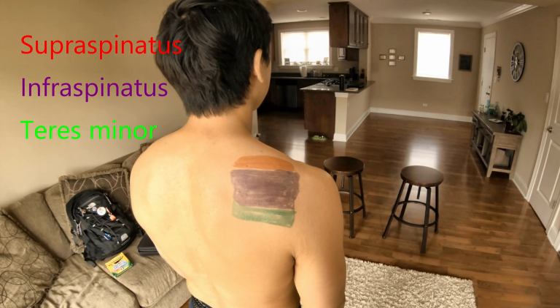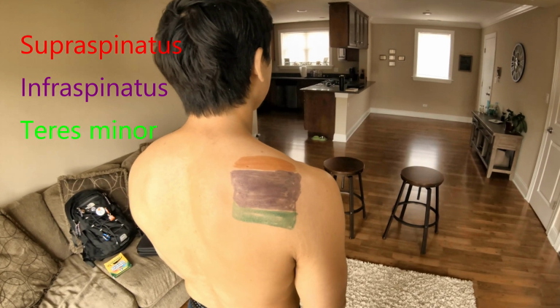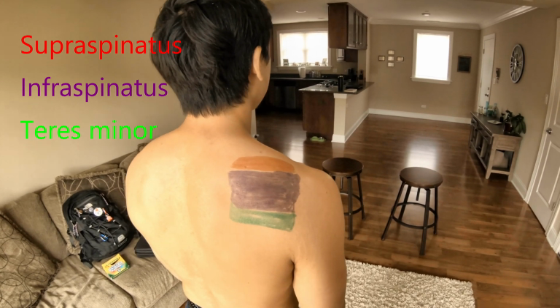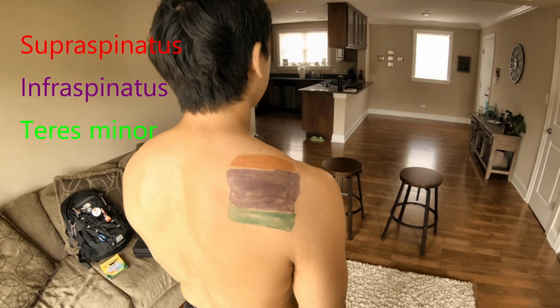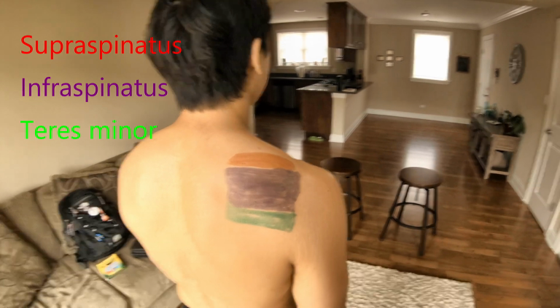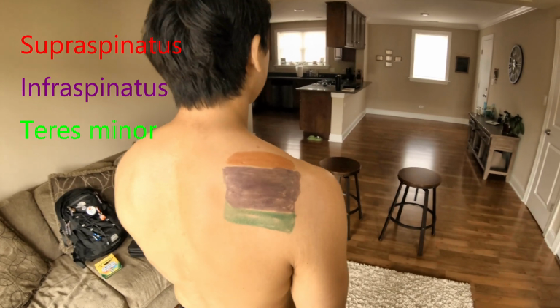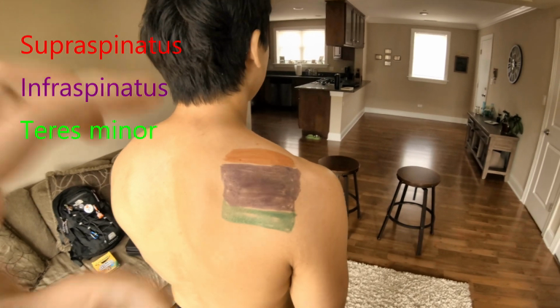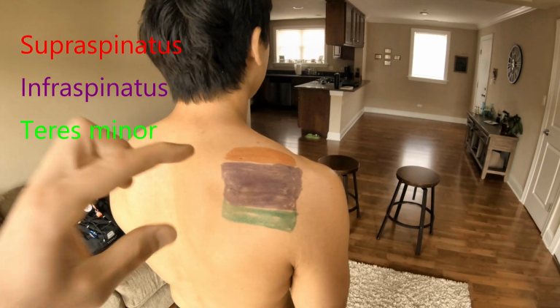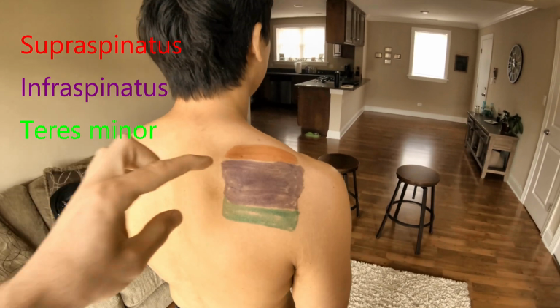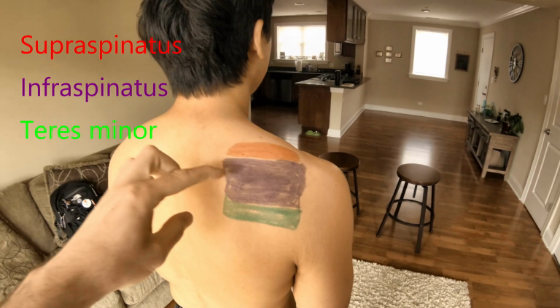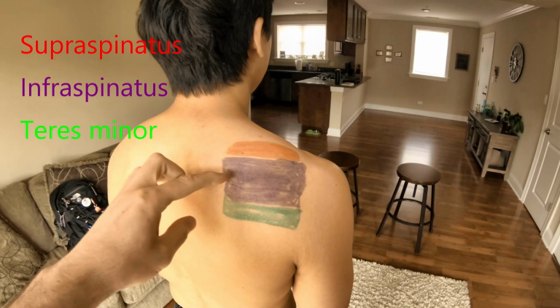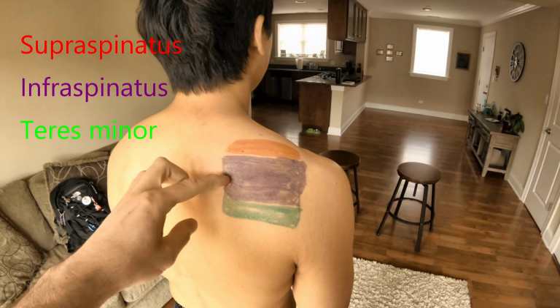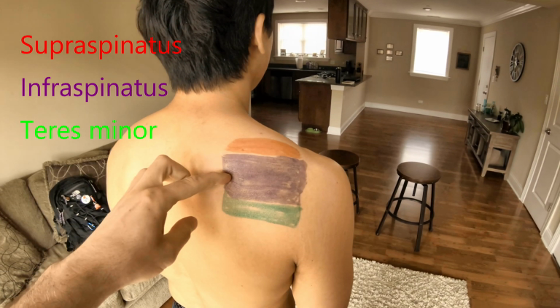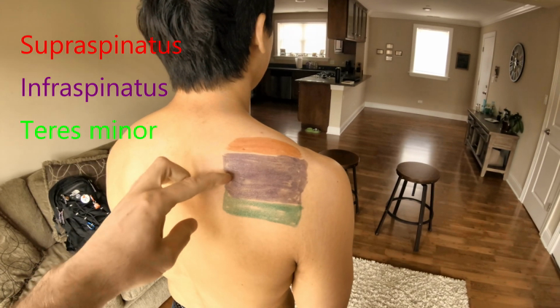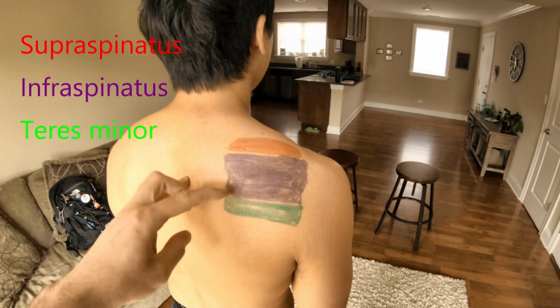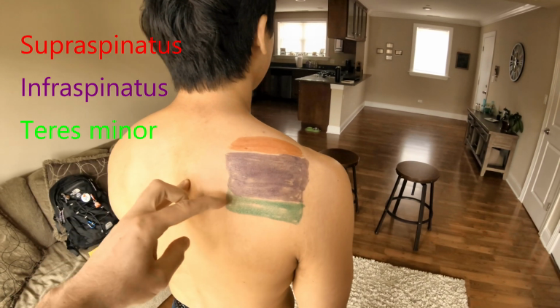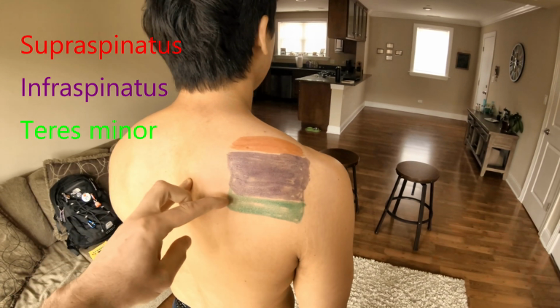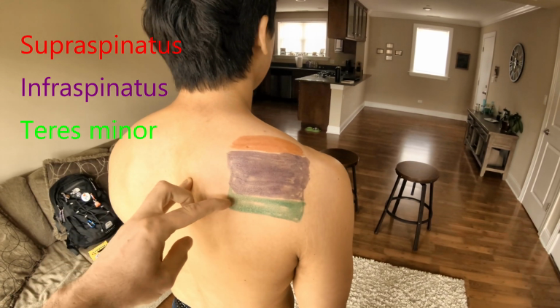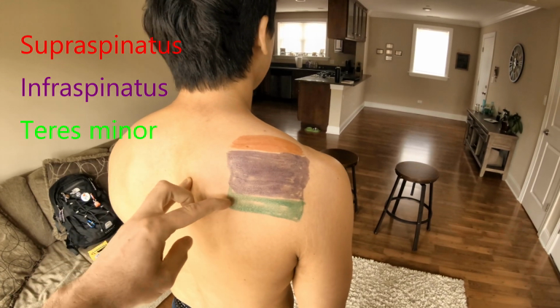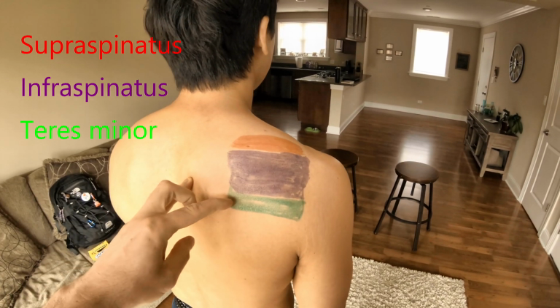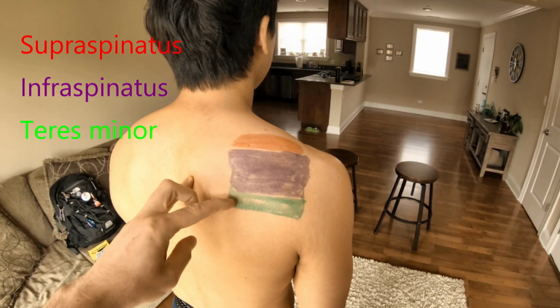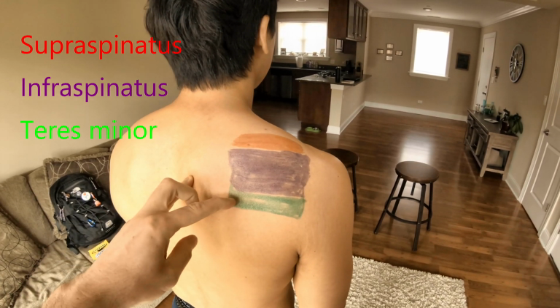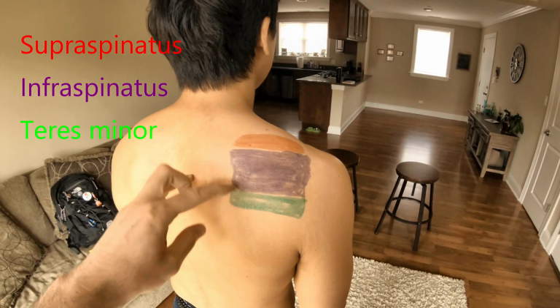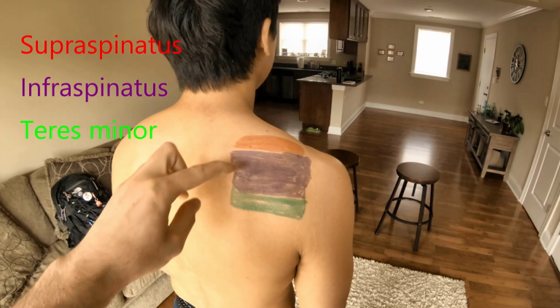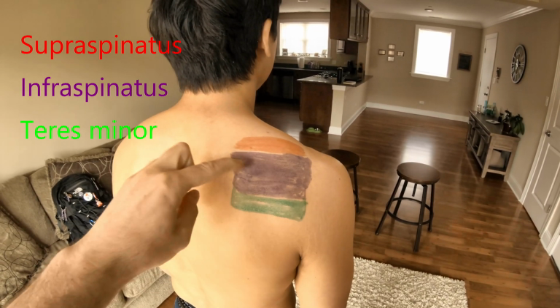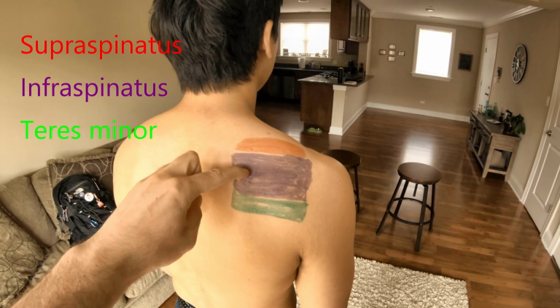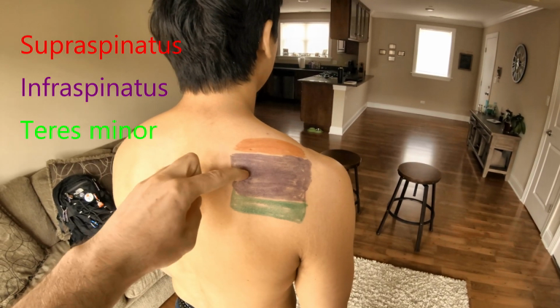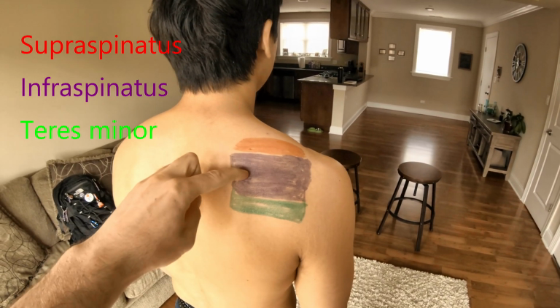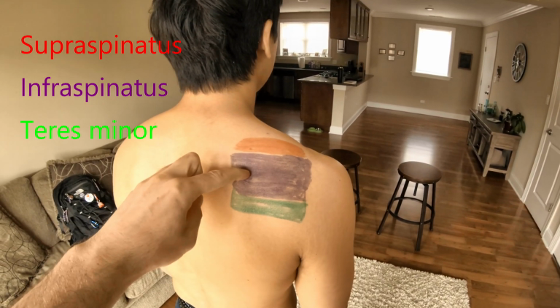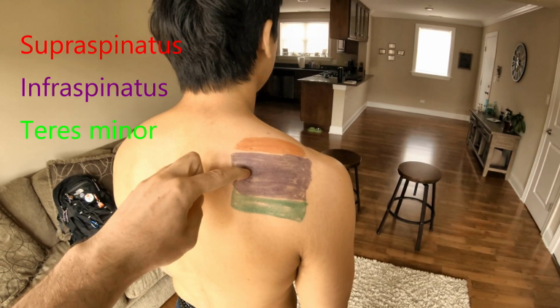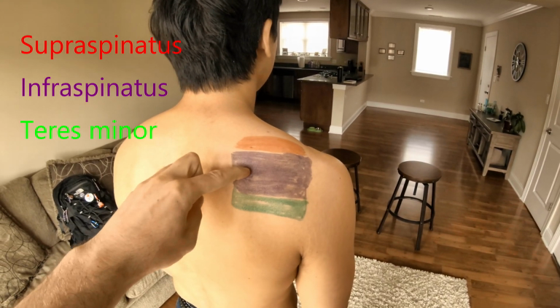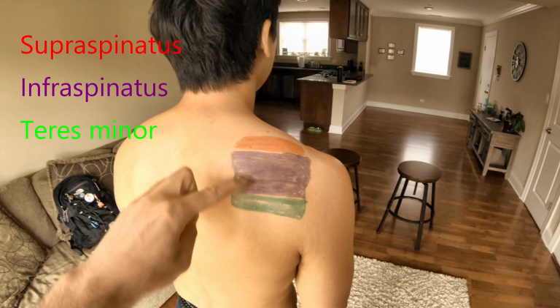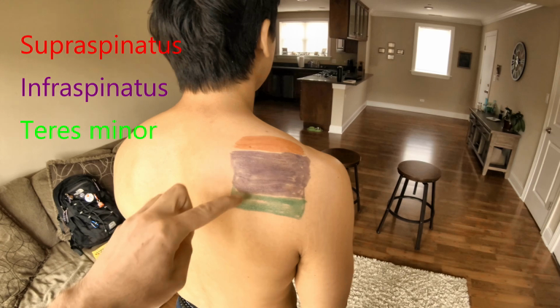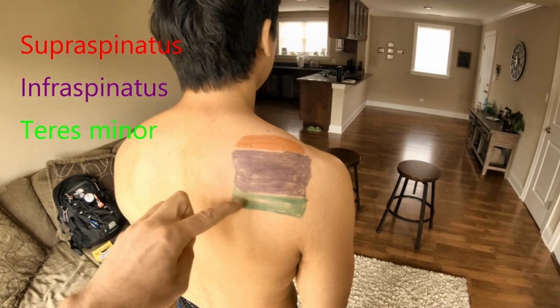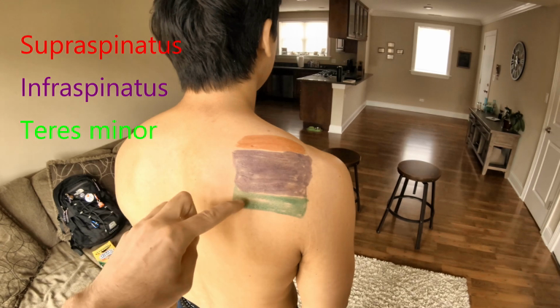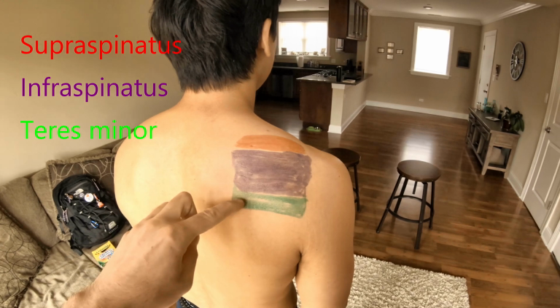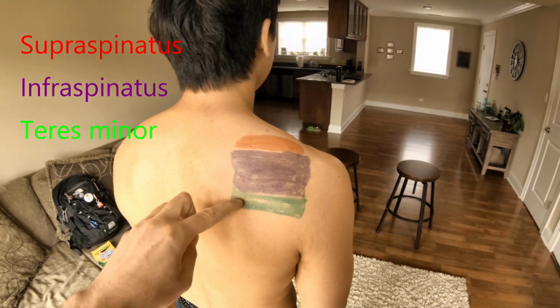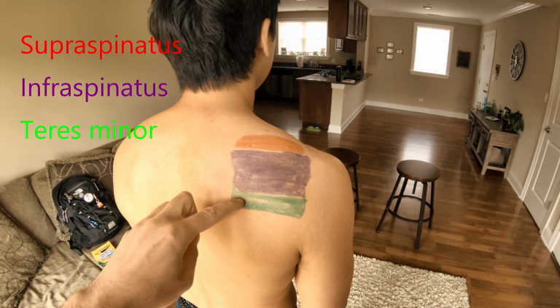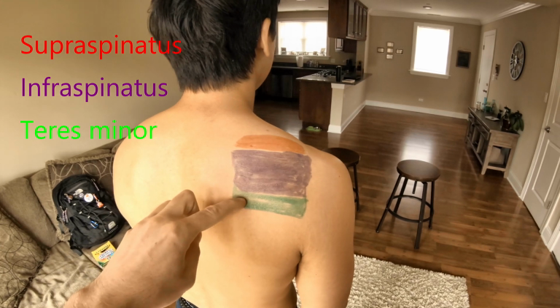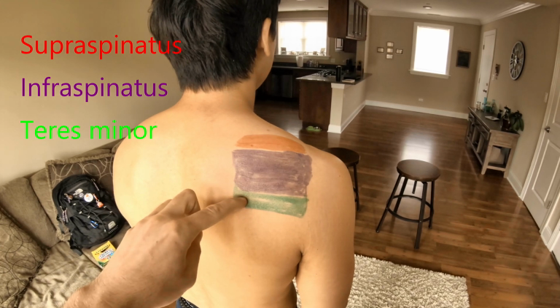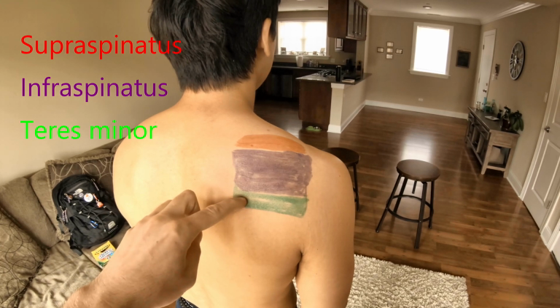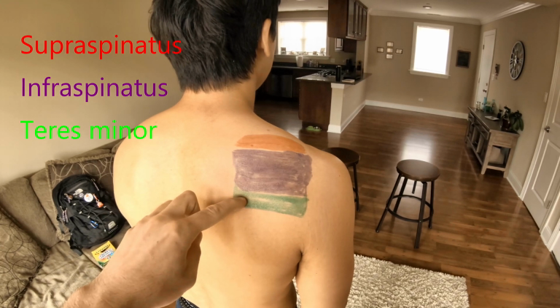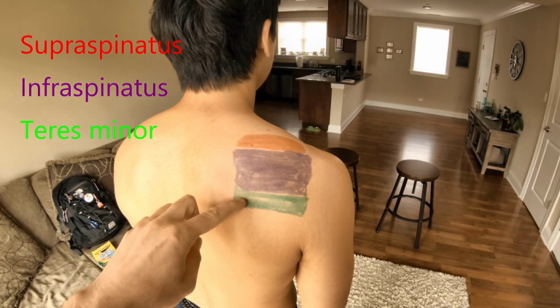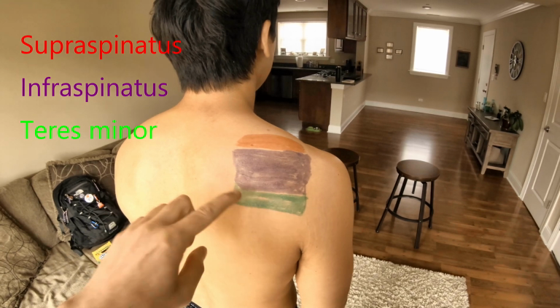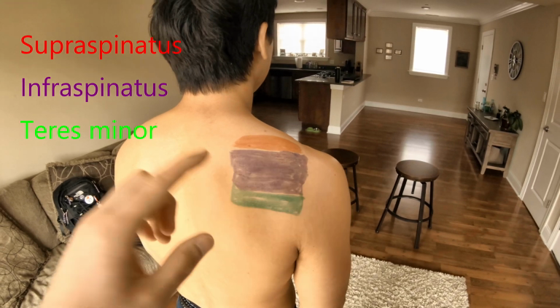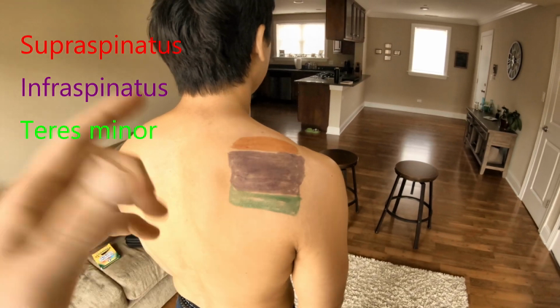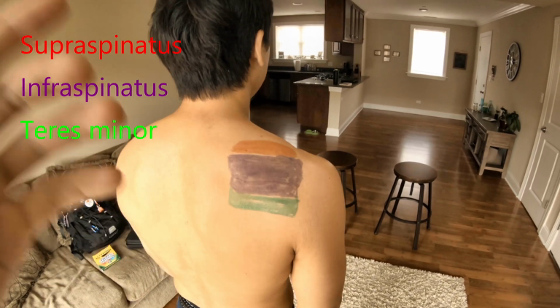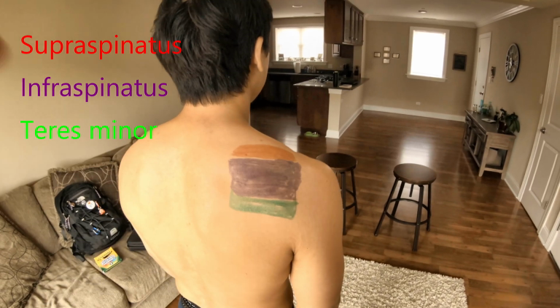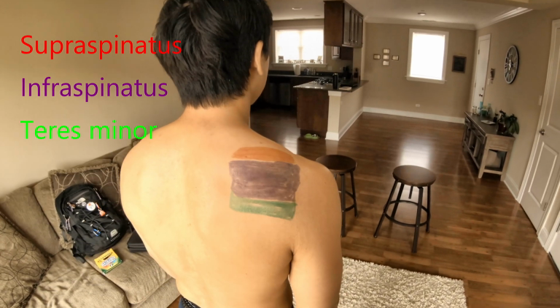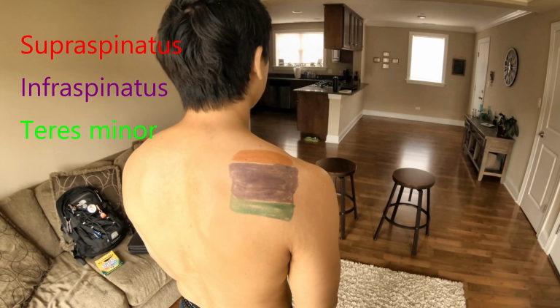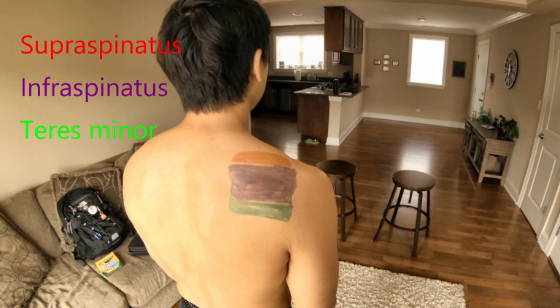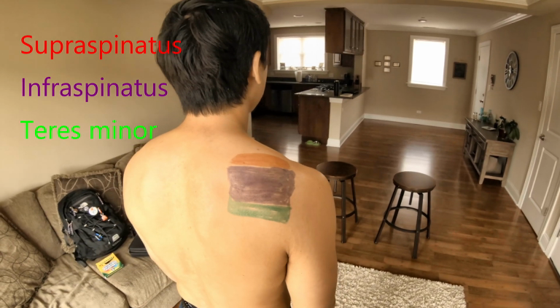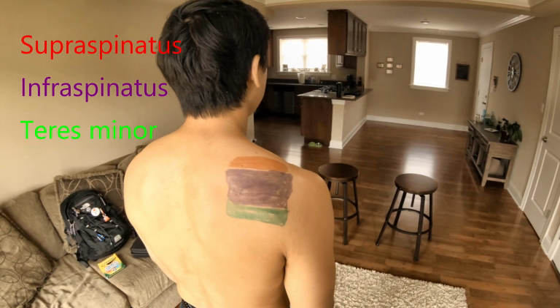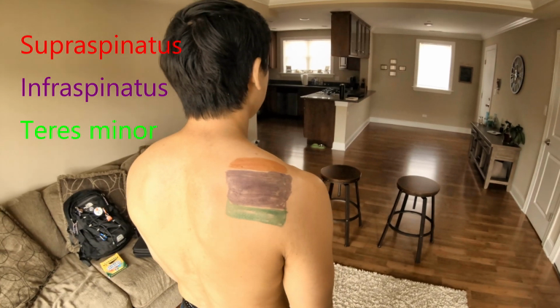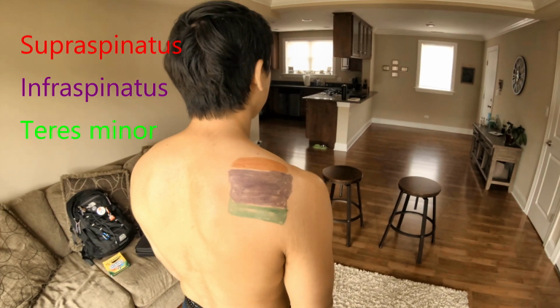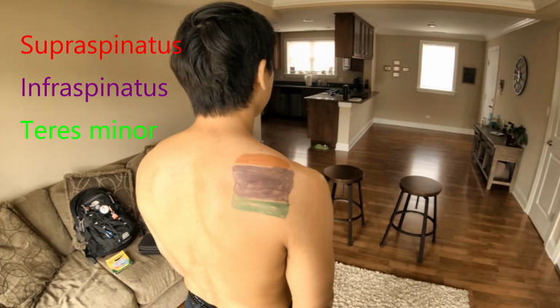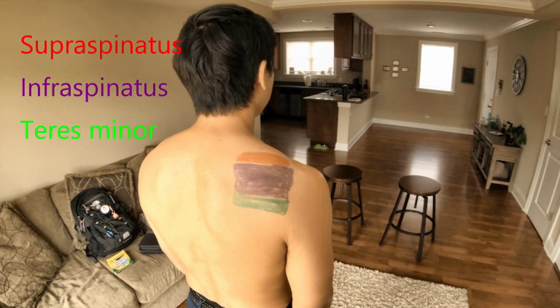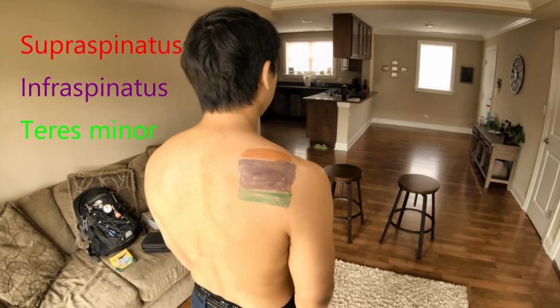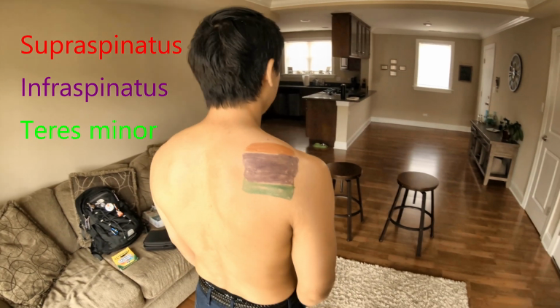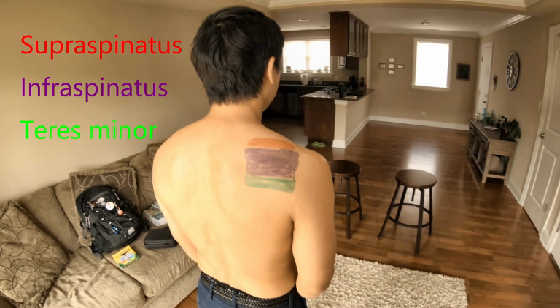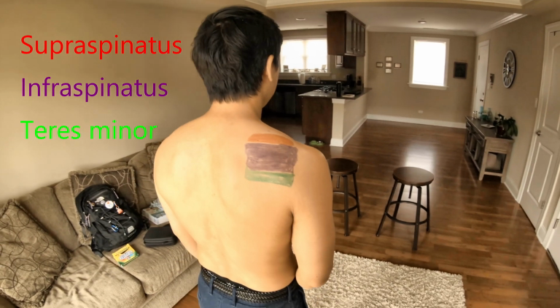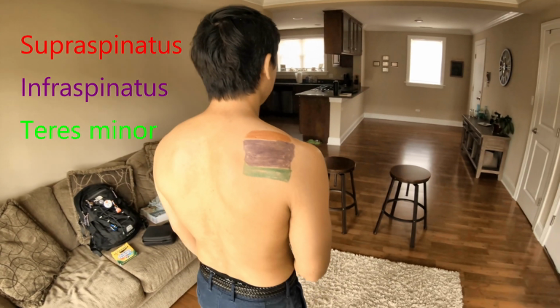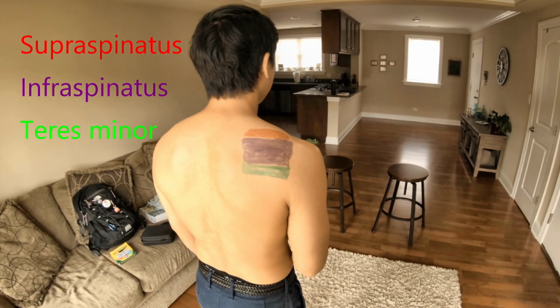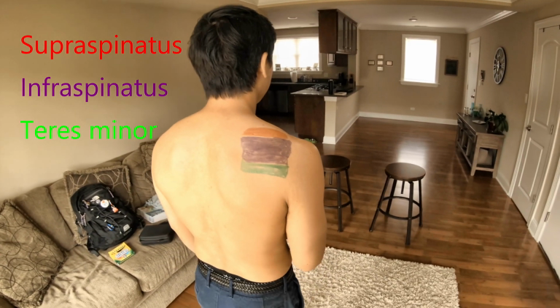The other two muscles, purple and green — infraspinatus and teres minor — they do external rotation. Go ahead, Dan.